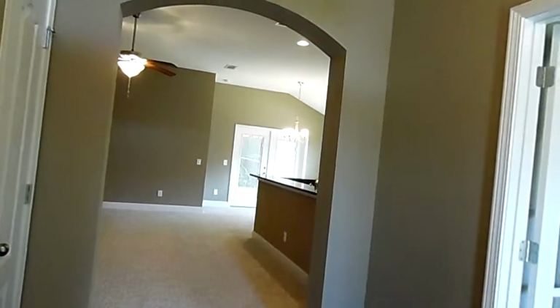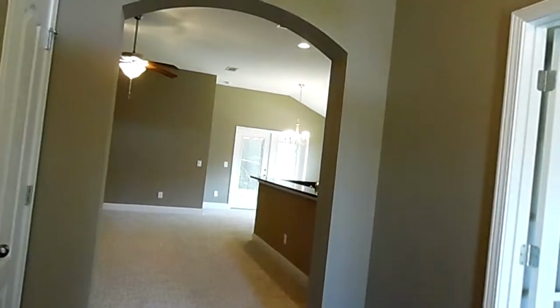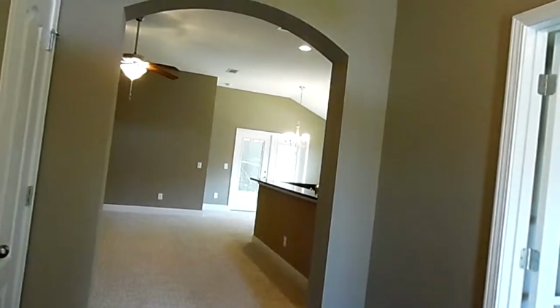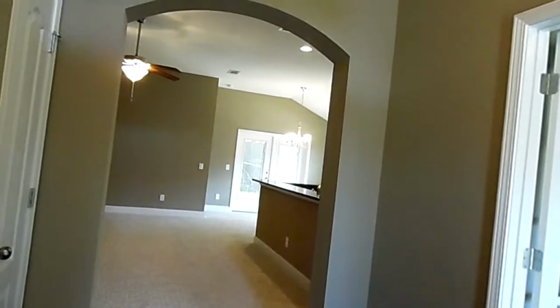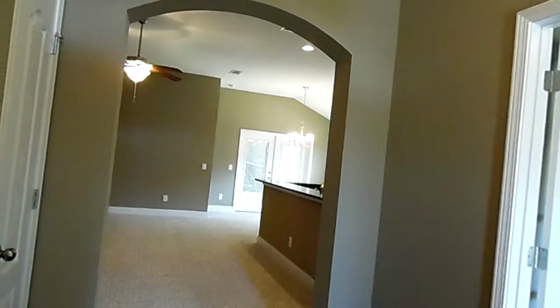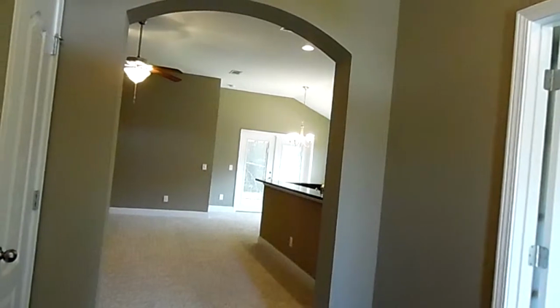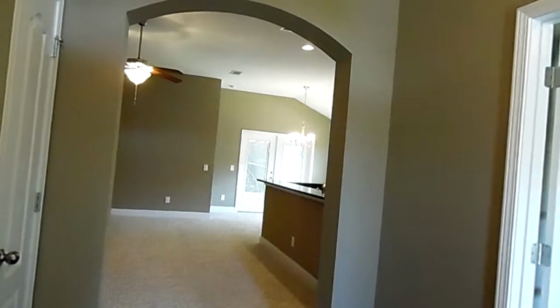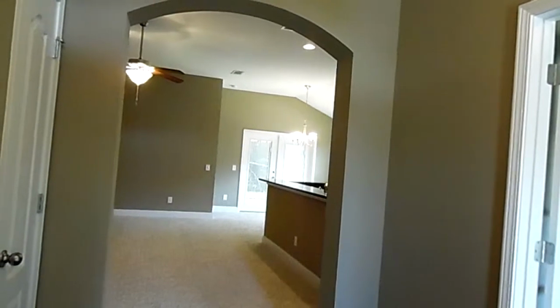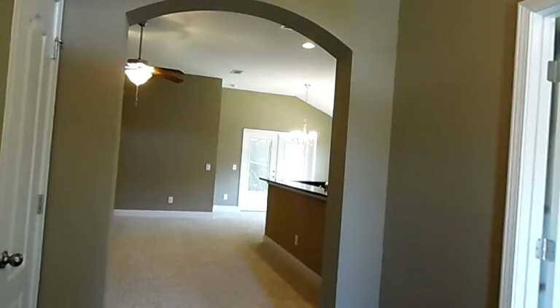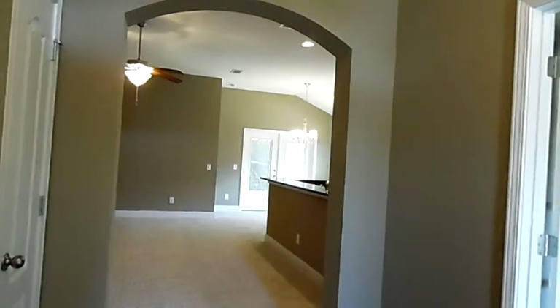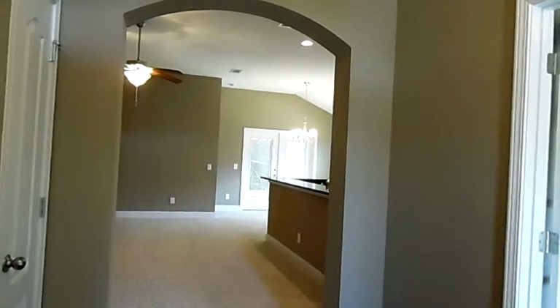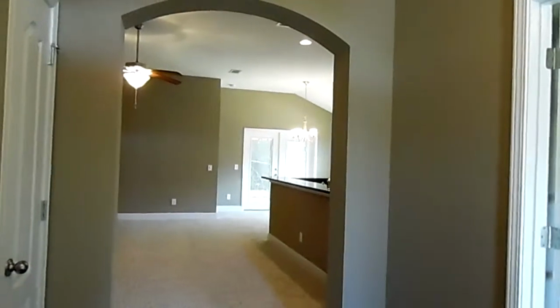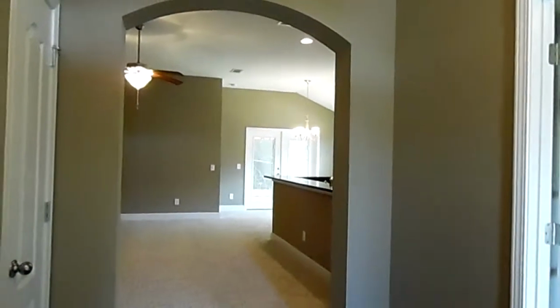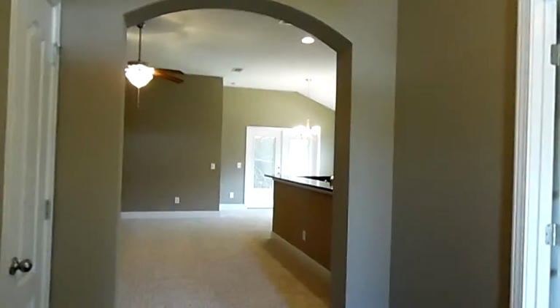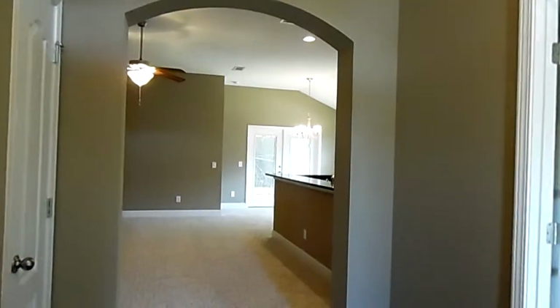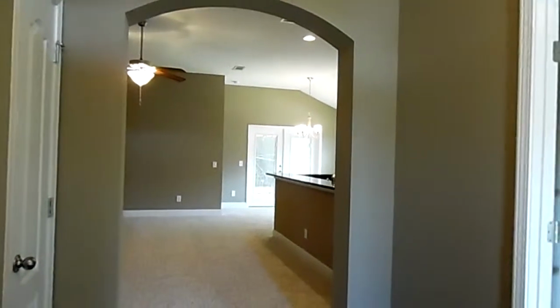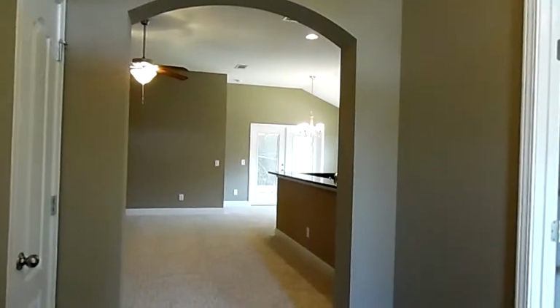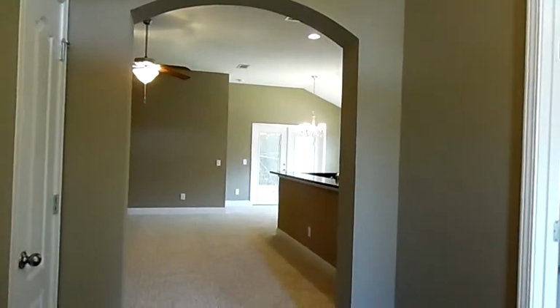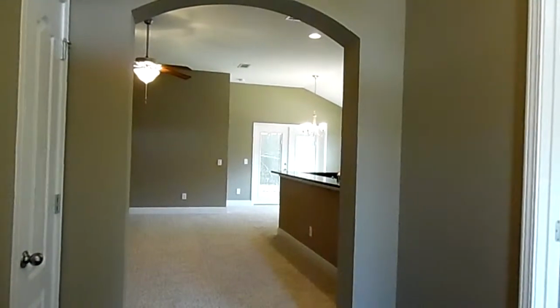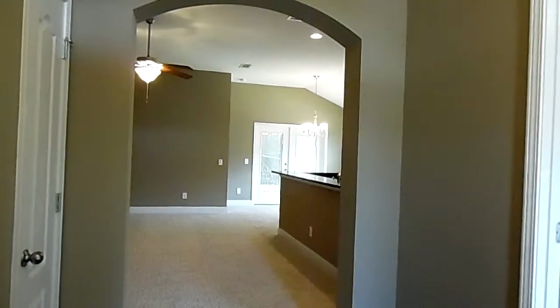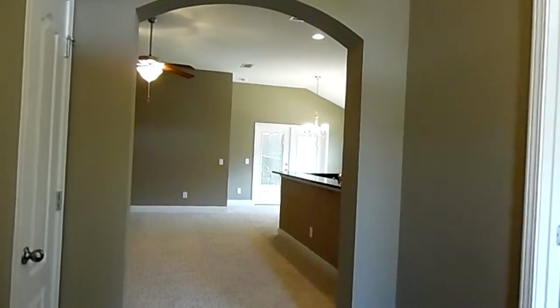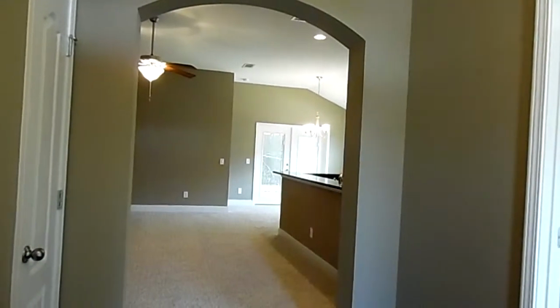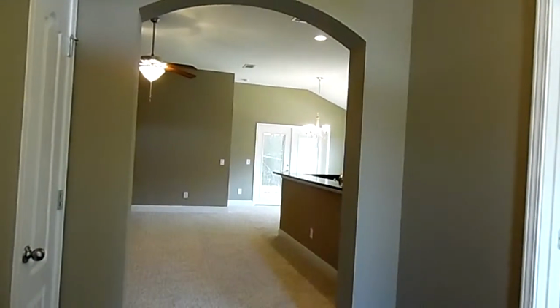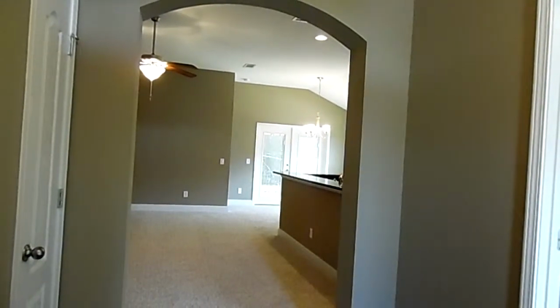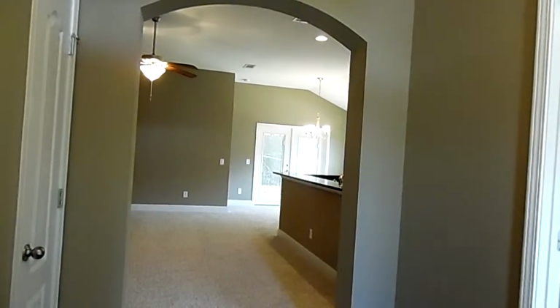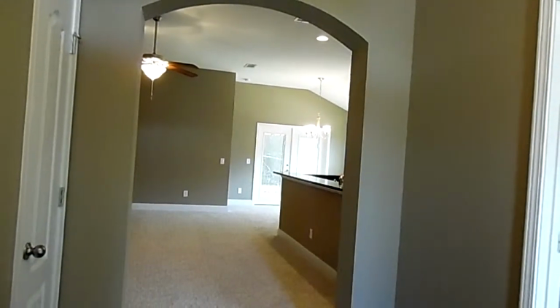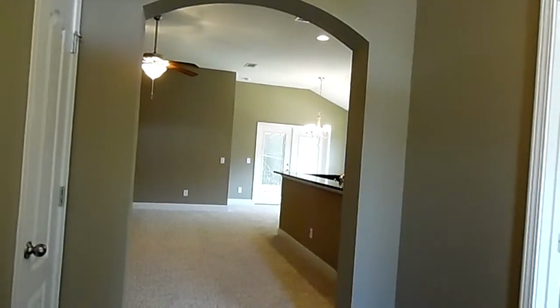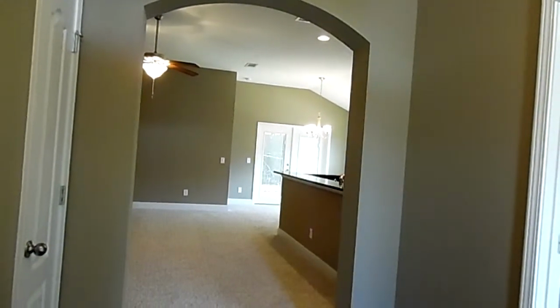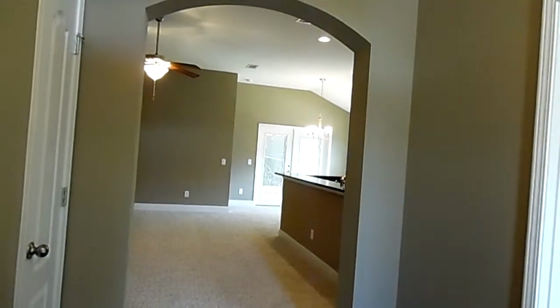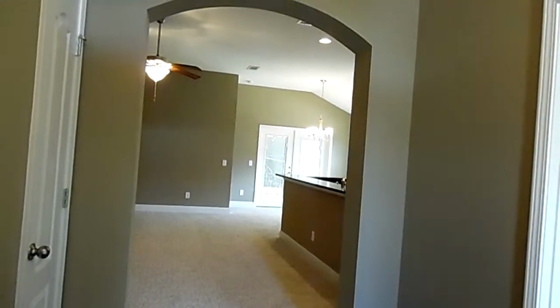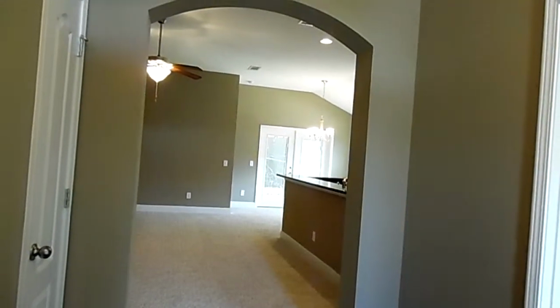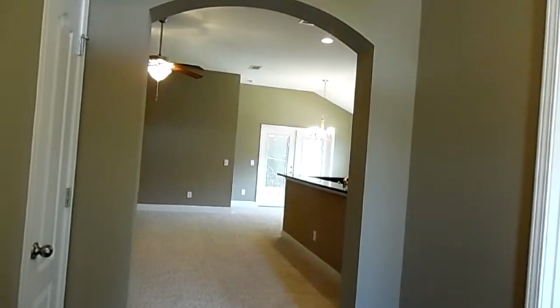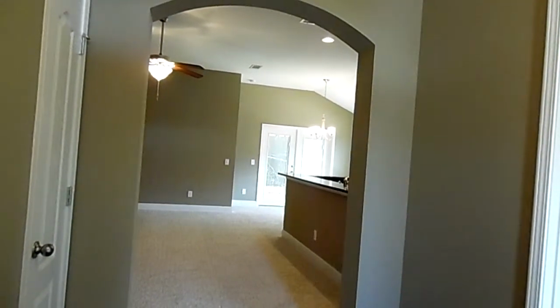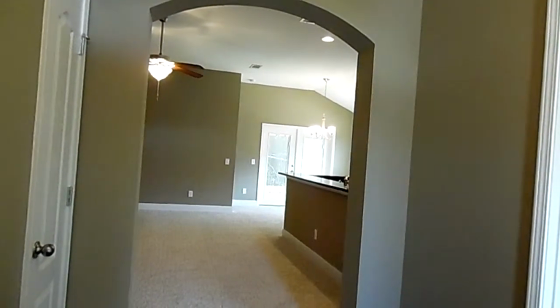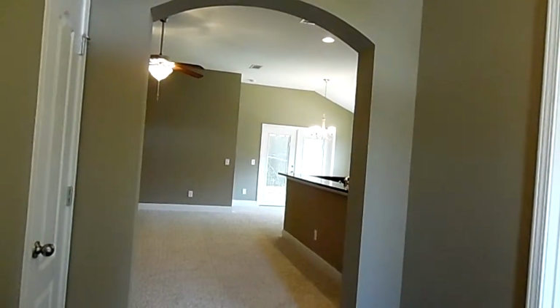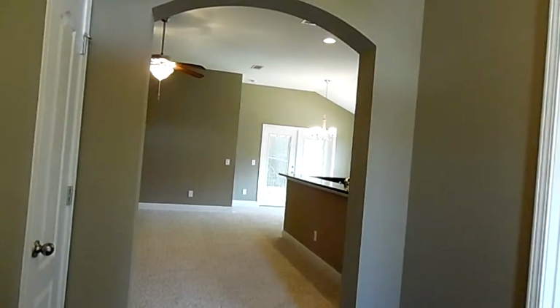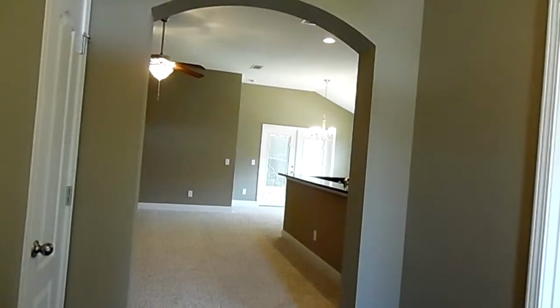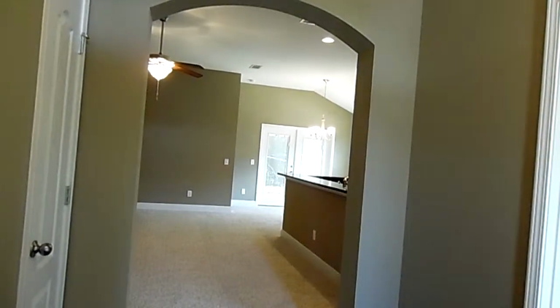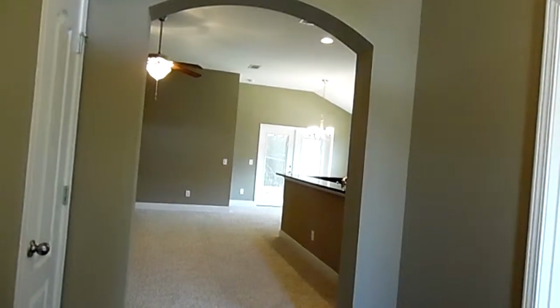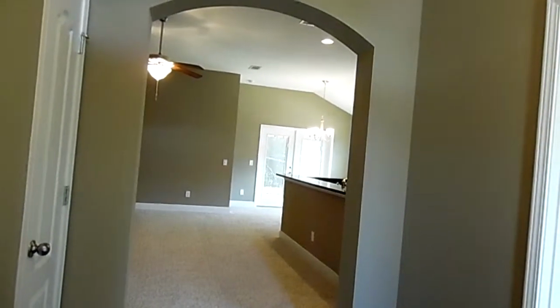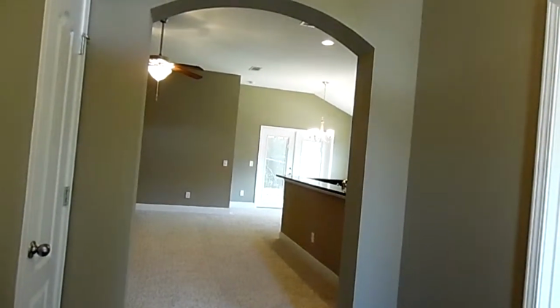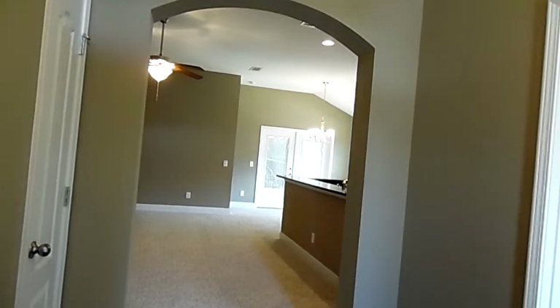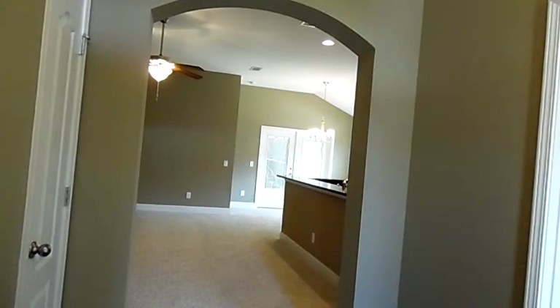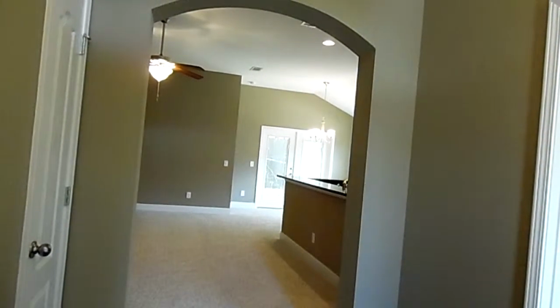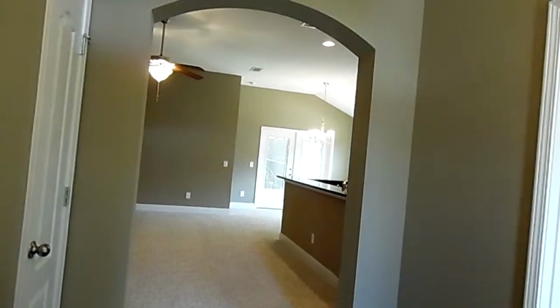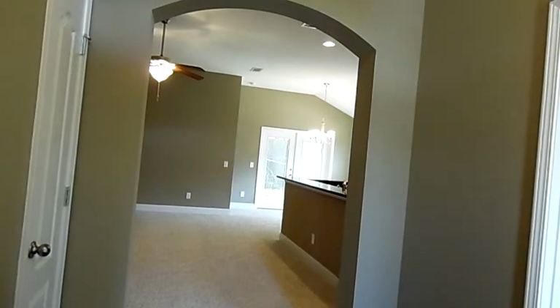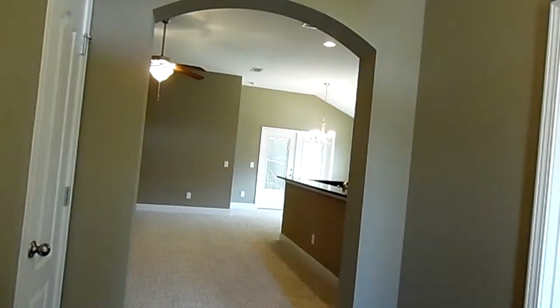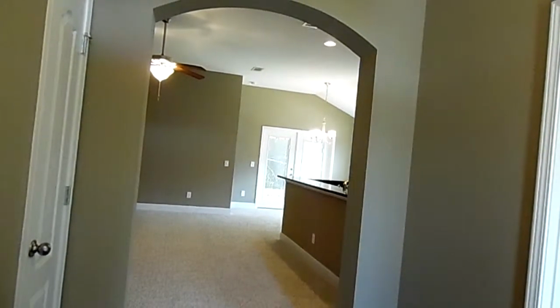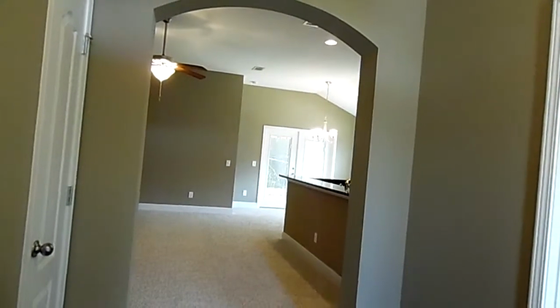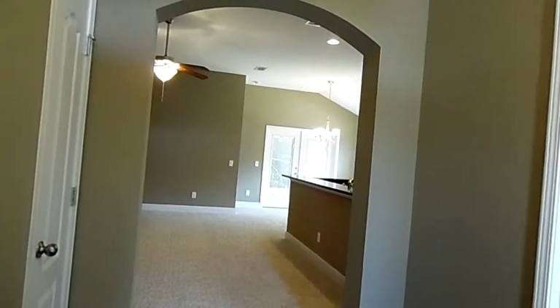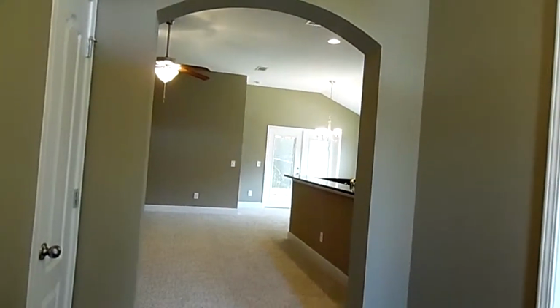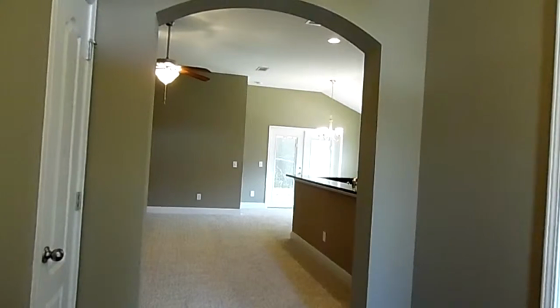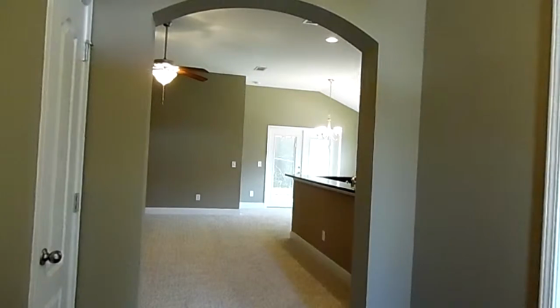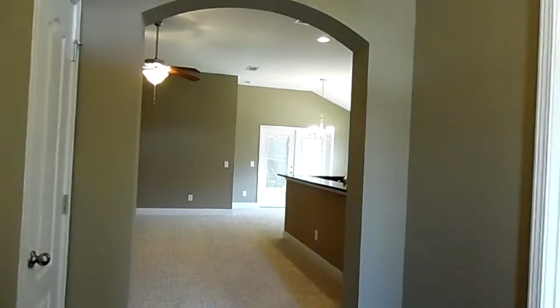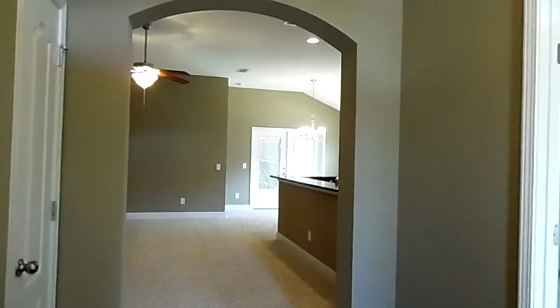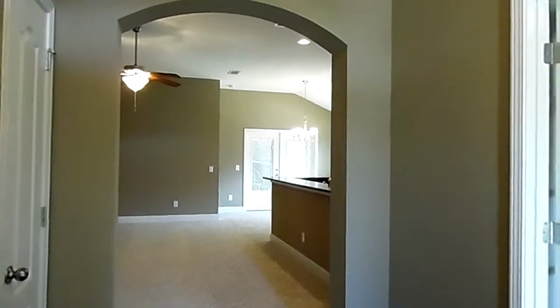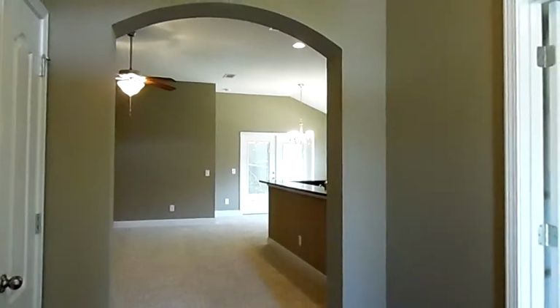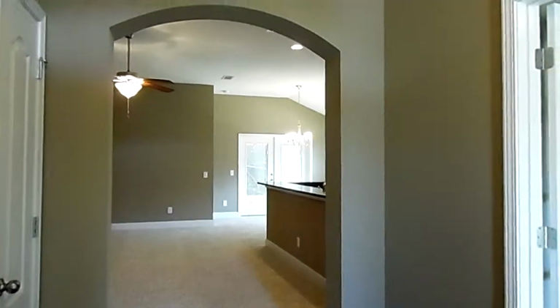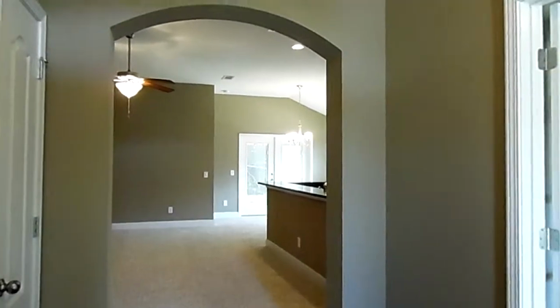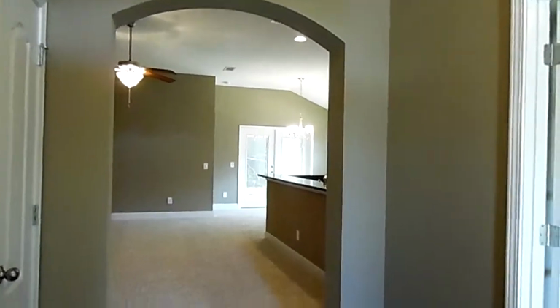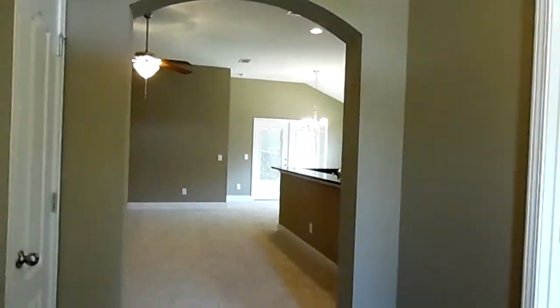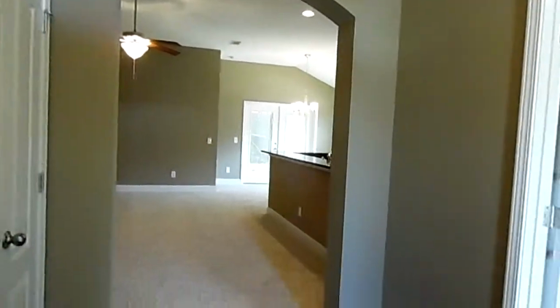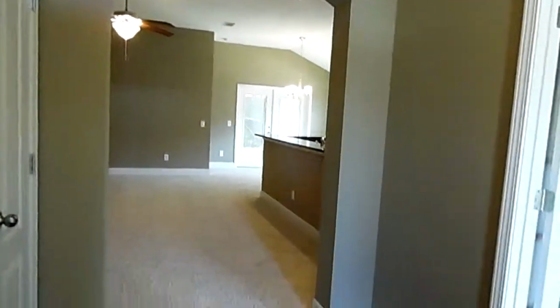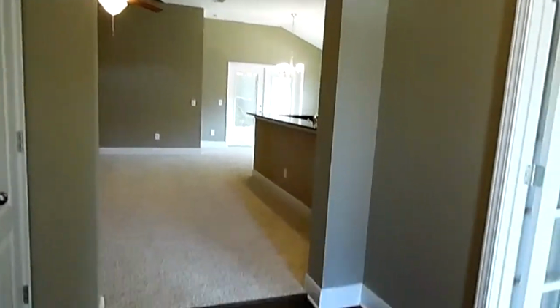It is the Arlington model. It is 1,818 square feet, three bedroom, two bath, and there is a bonus on this home as well.